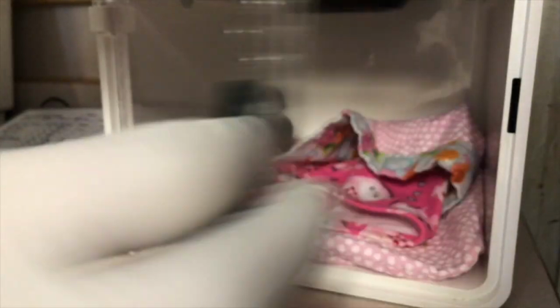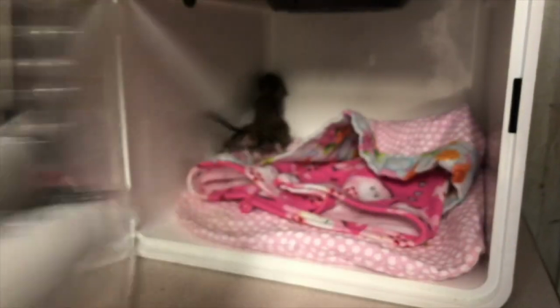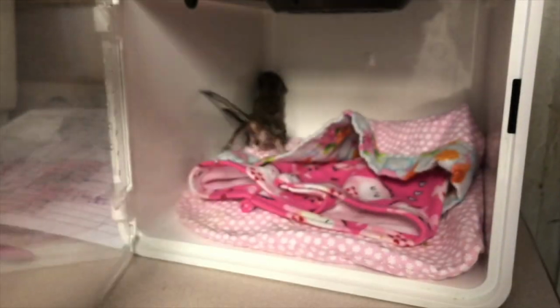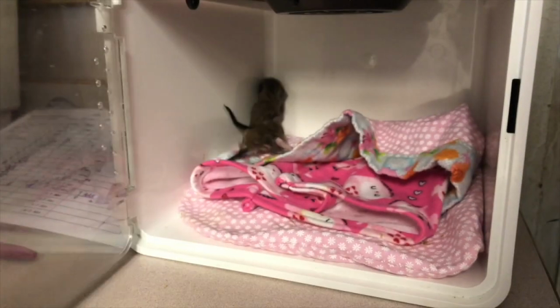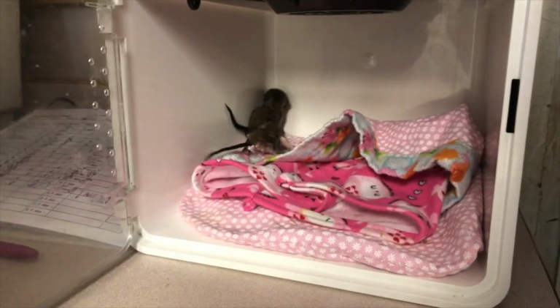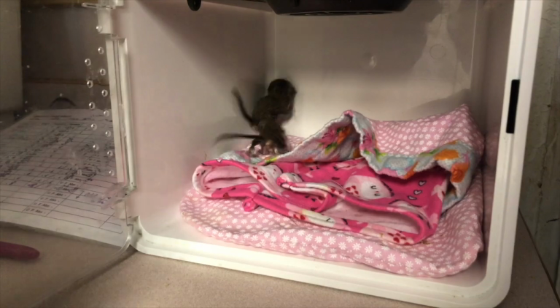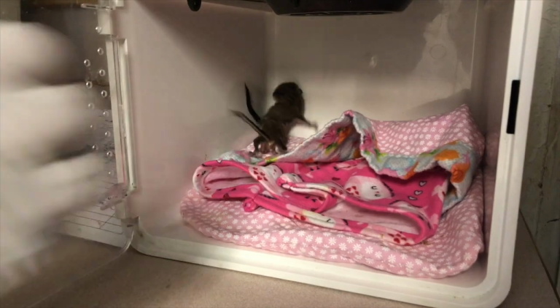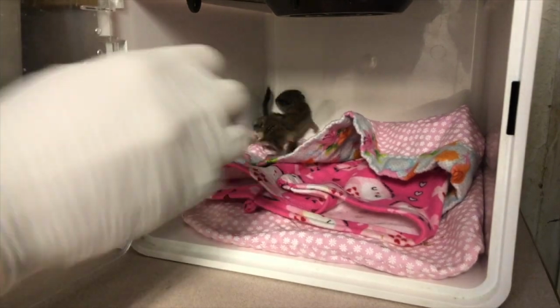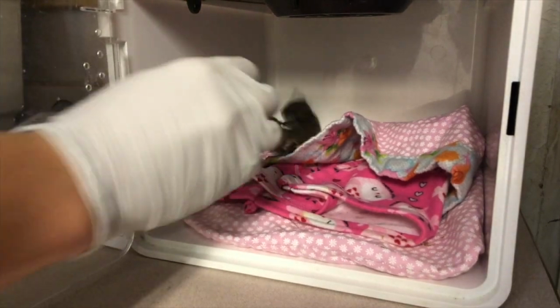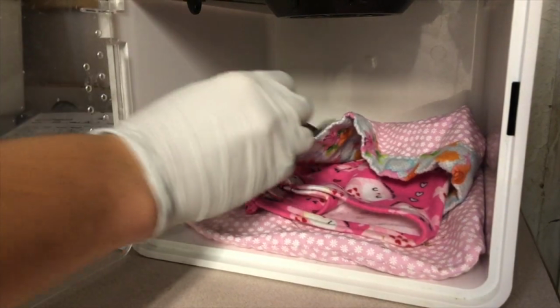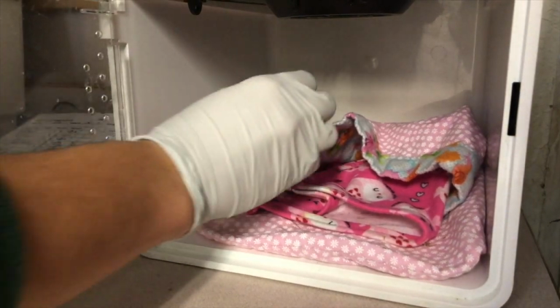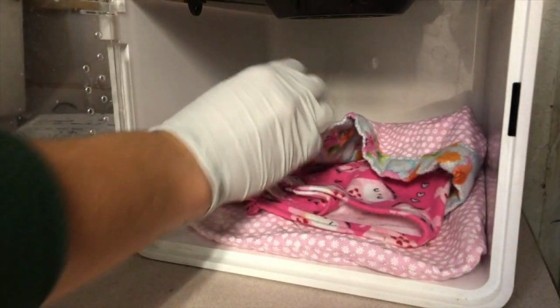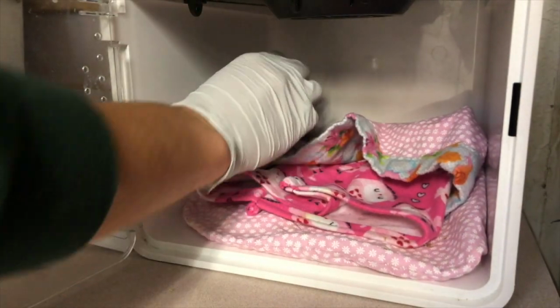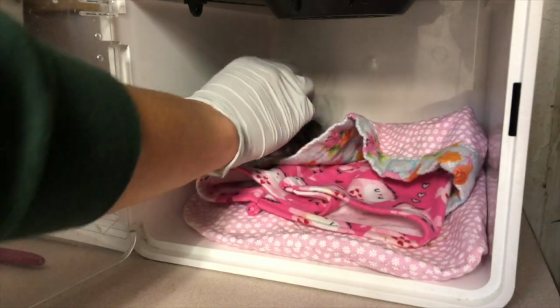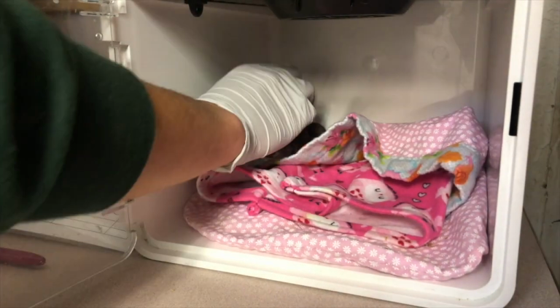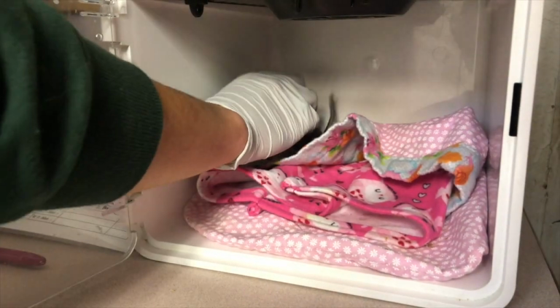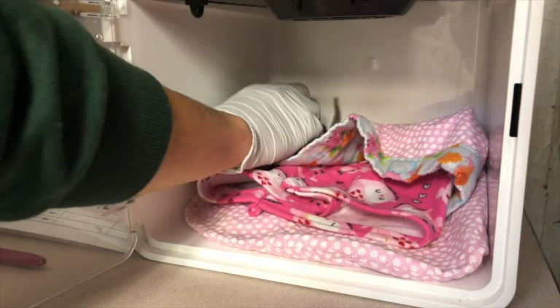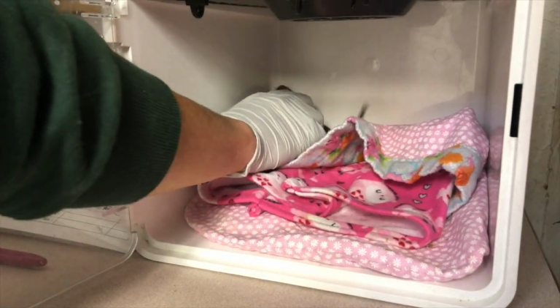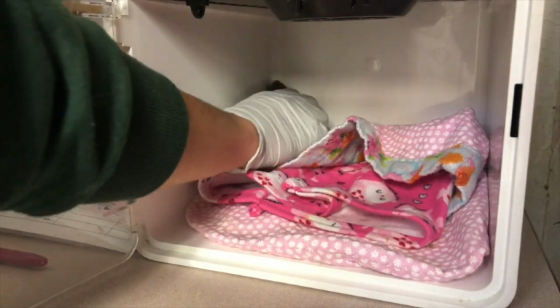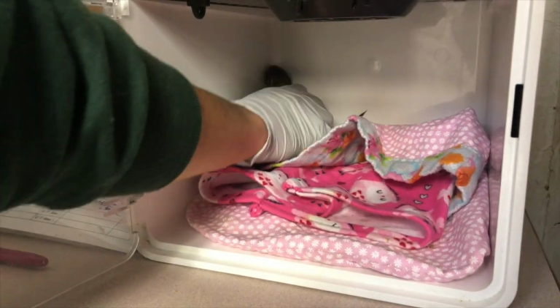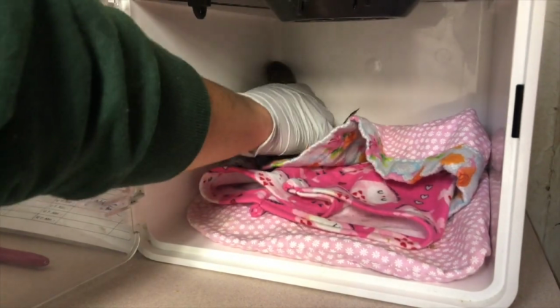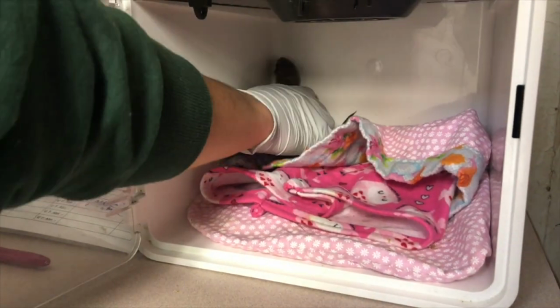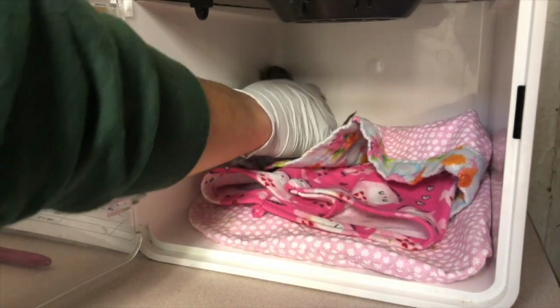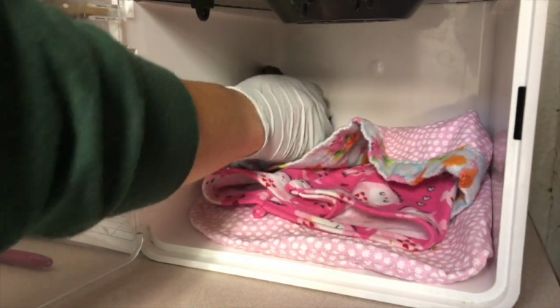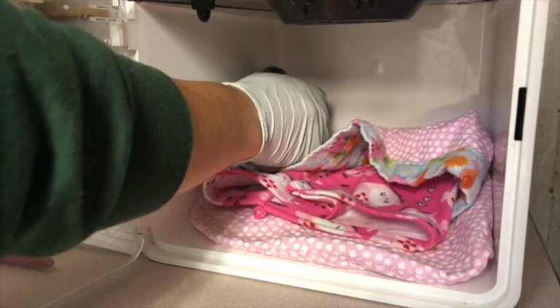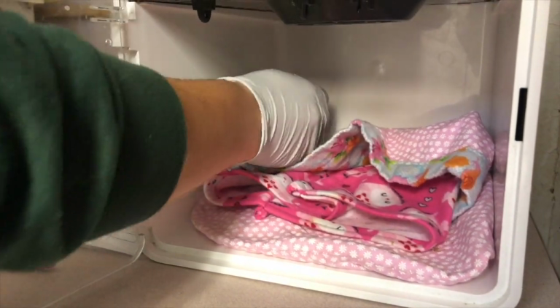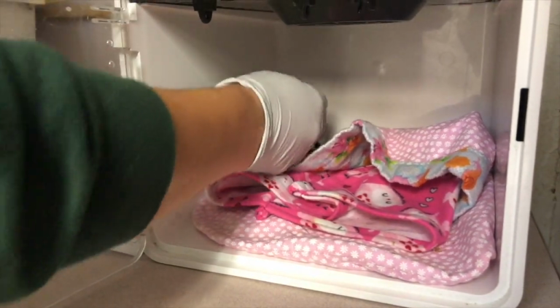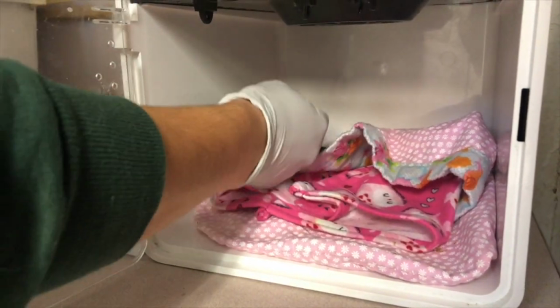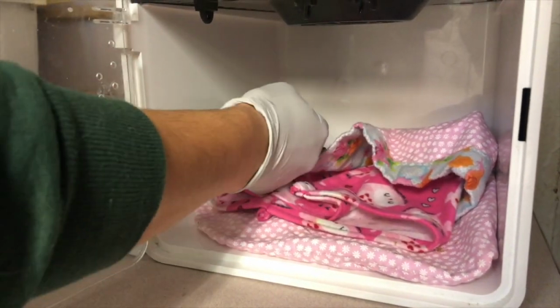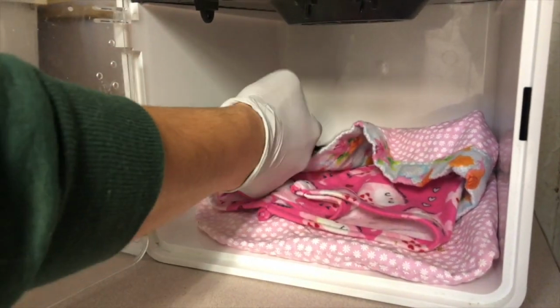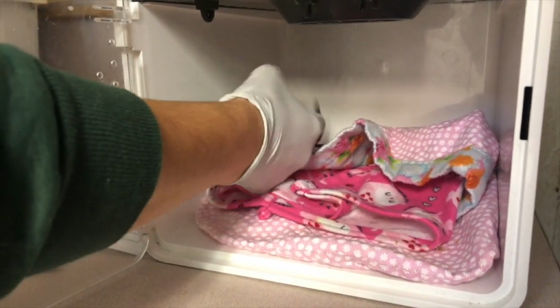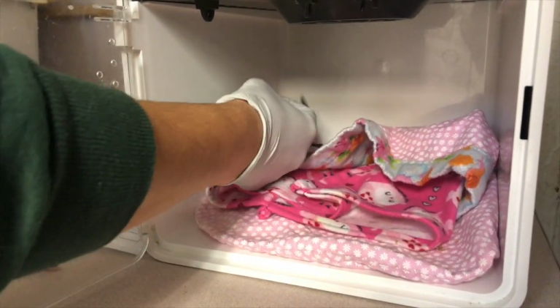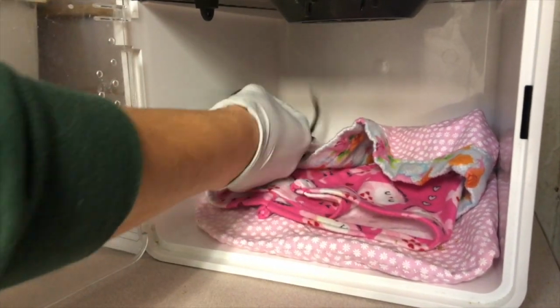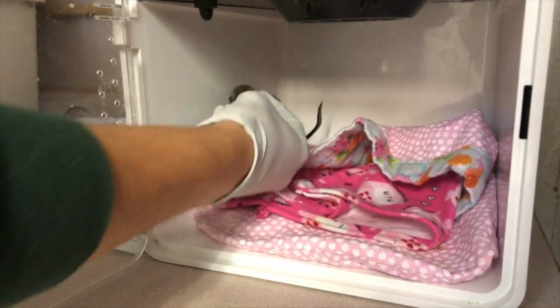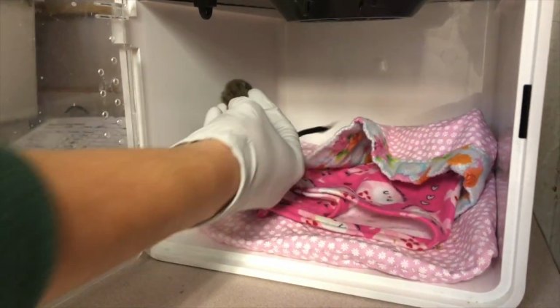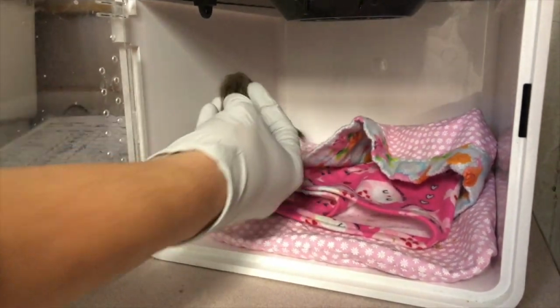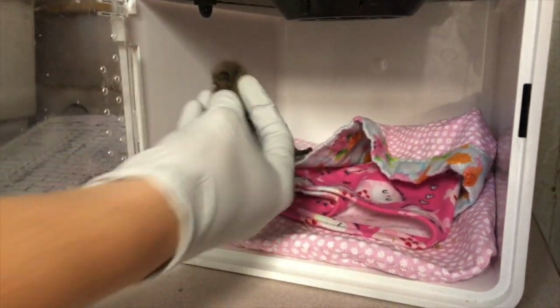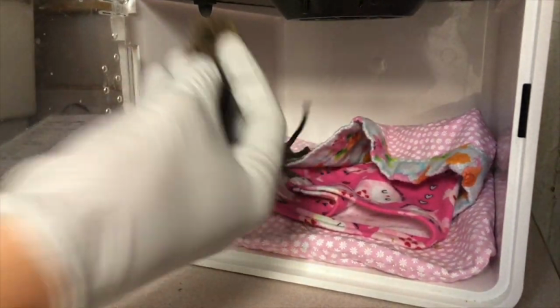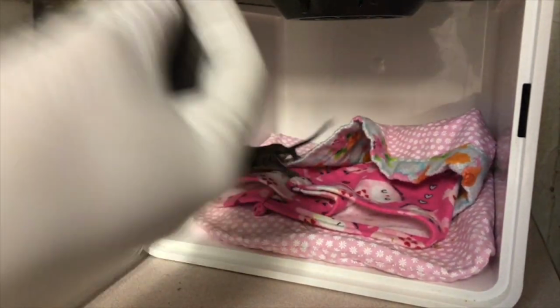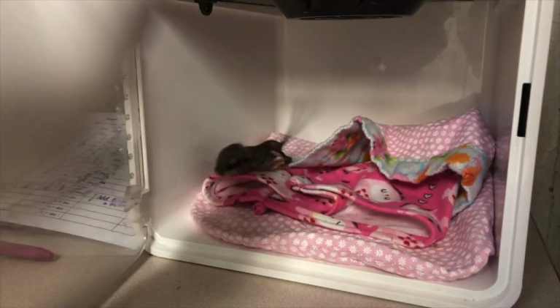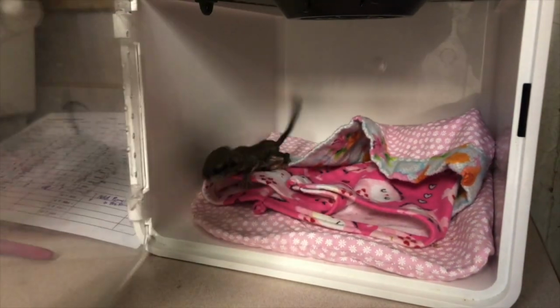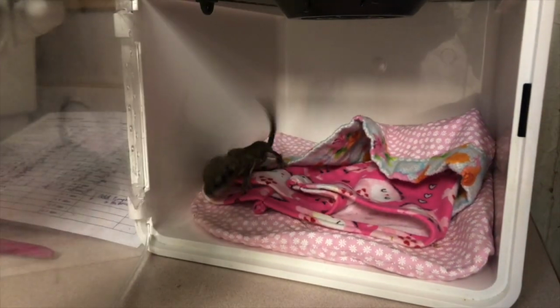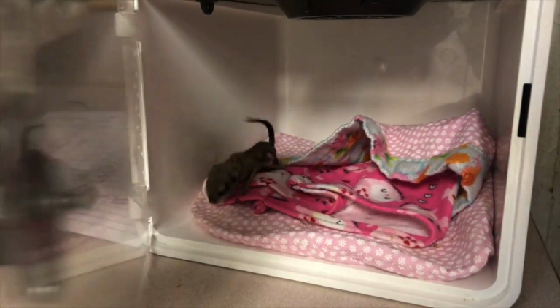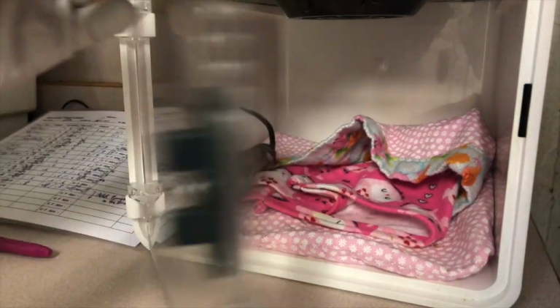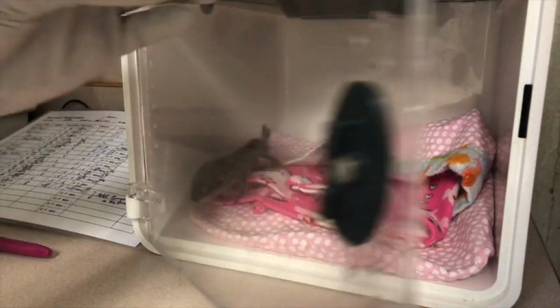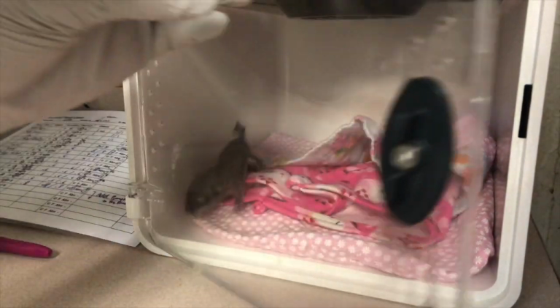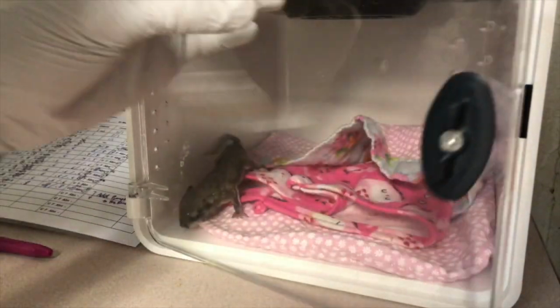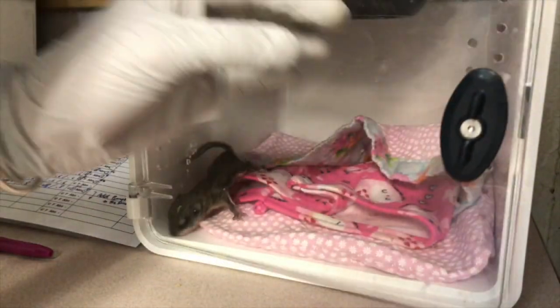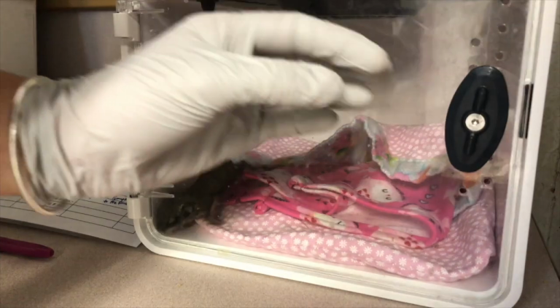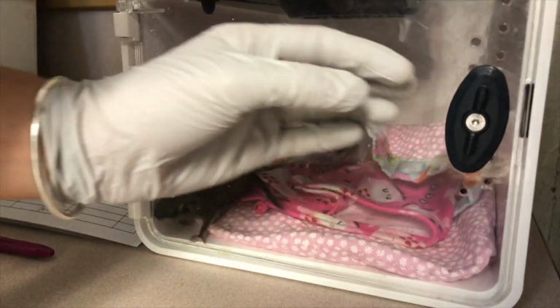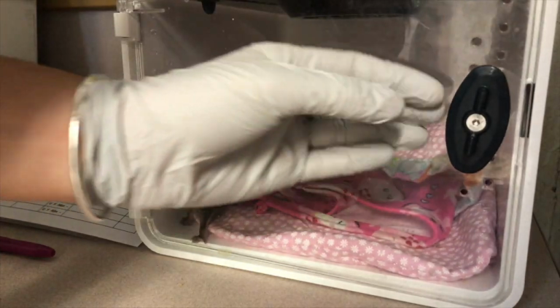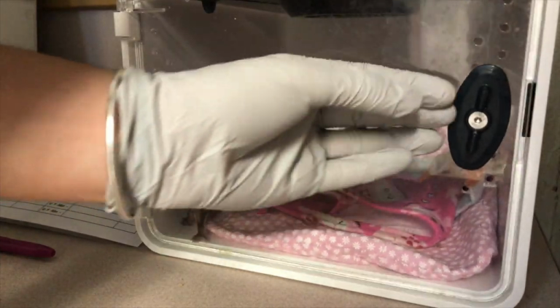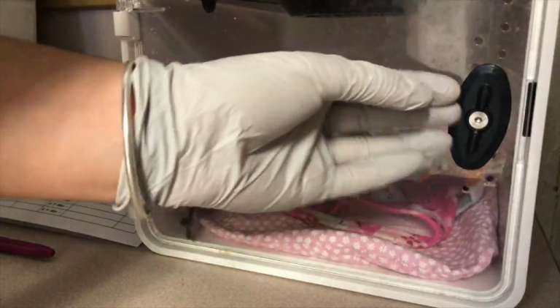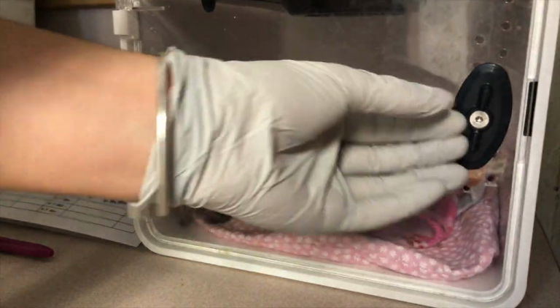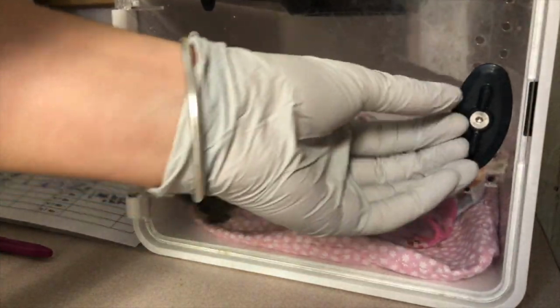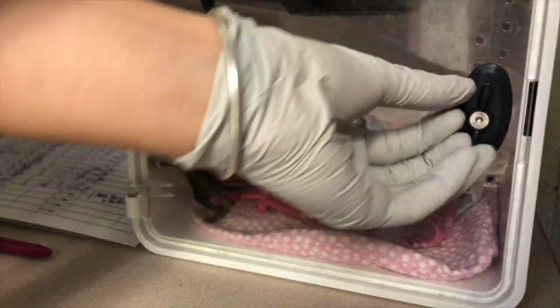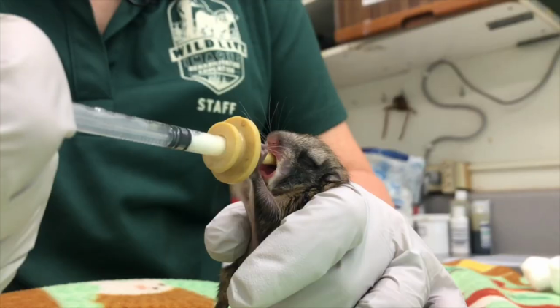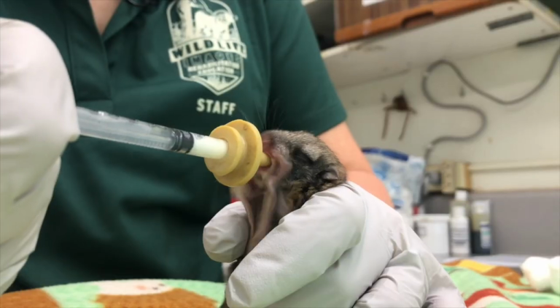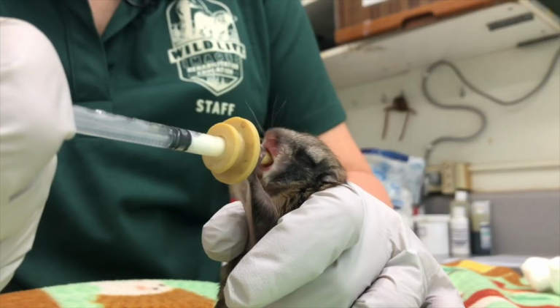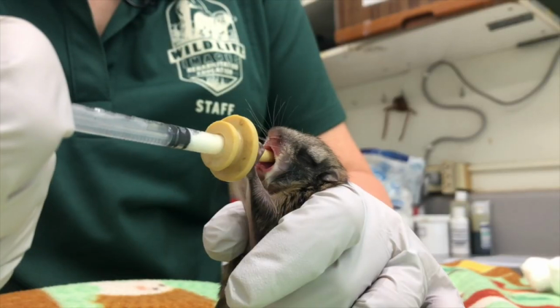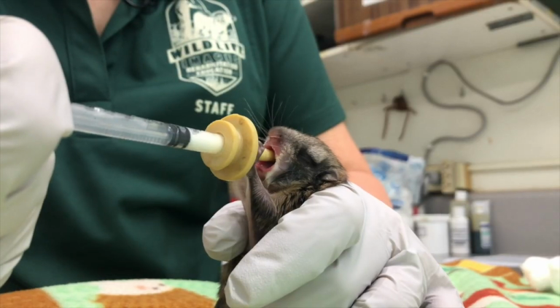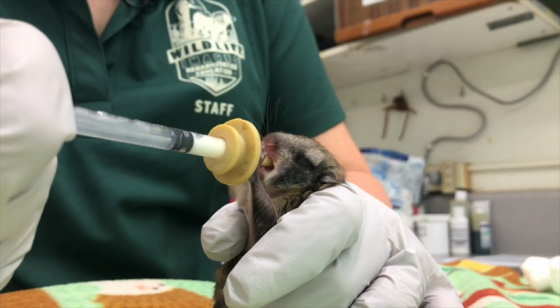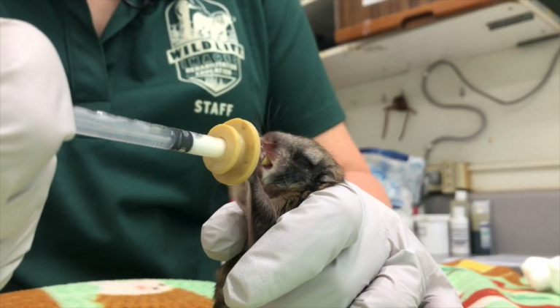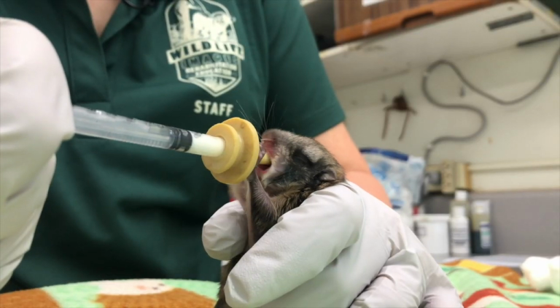So we bring them in here, get them on a proper diet, get them established, and then we can start the nurturing and raising of these guys to get them back out into the wild.